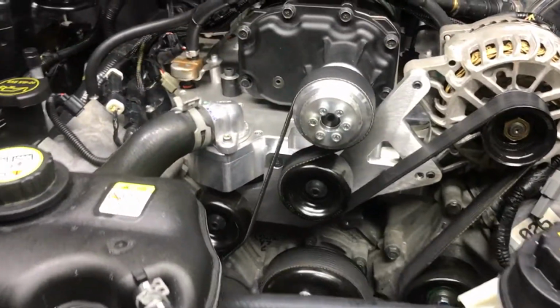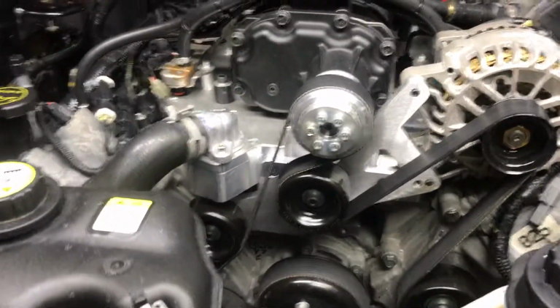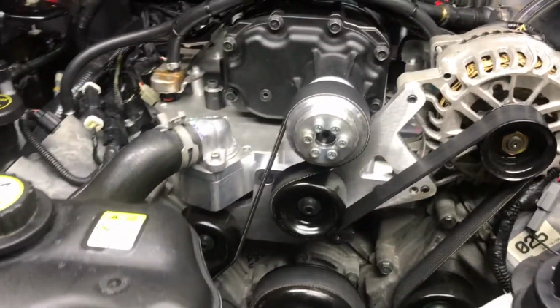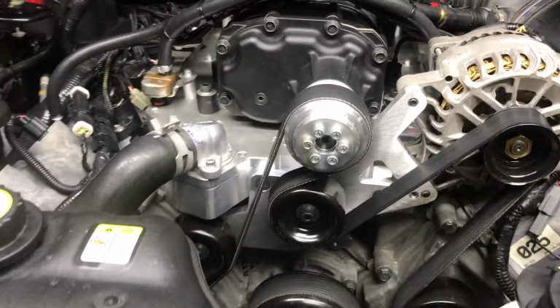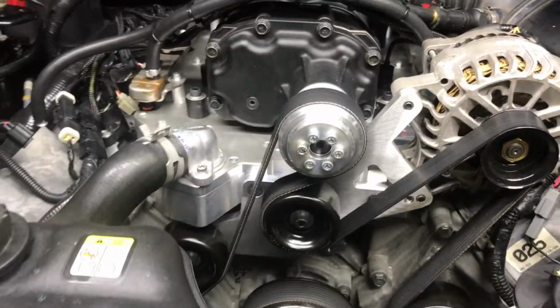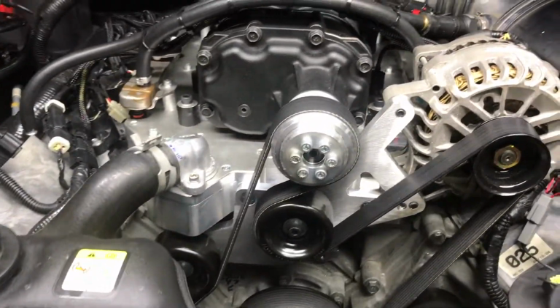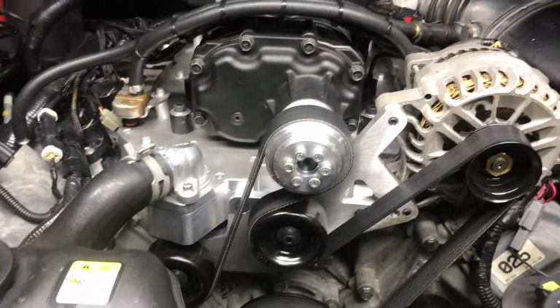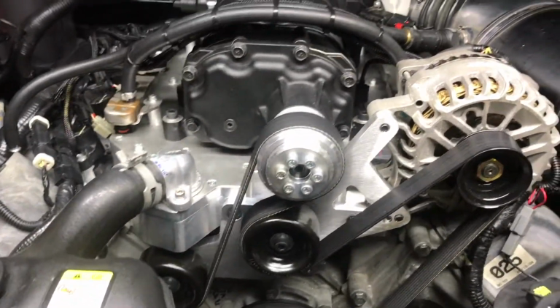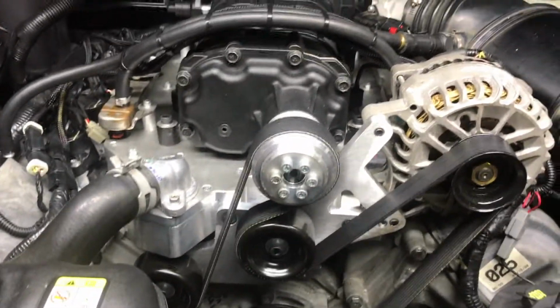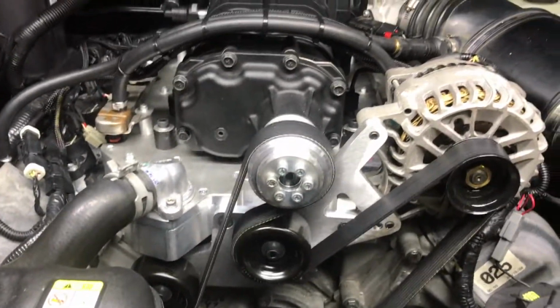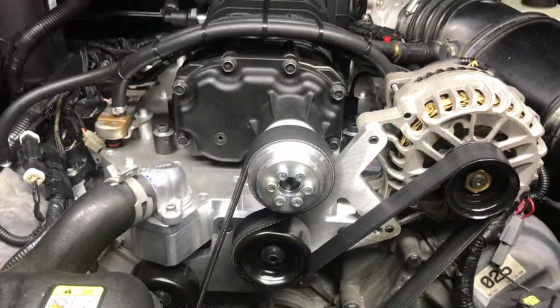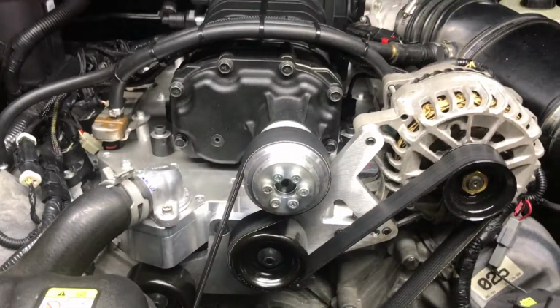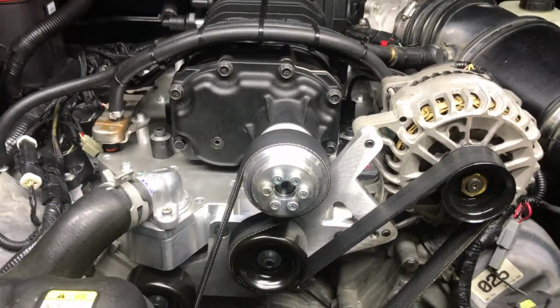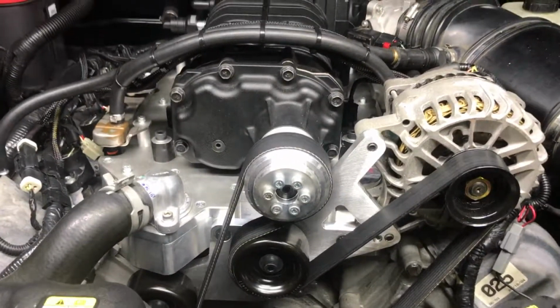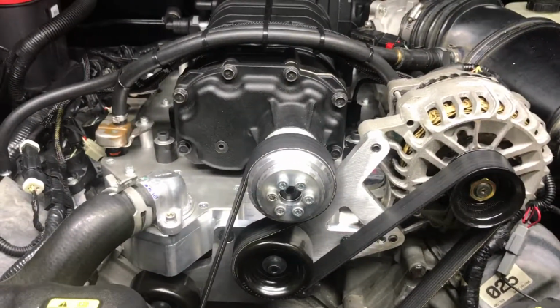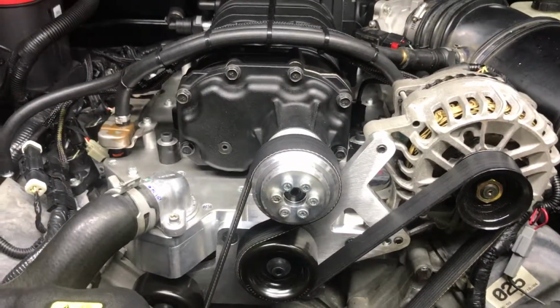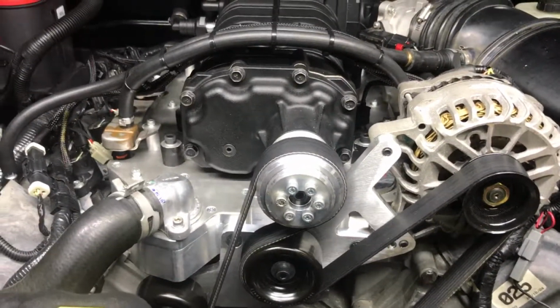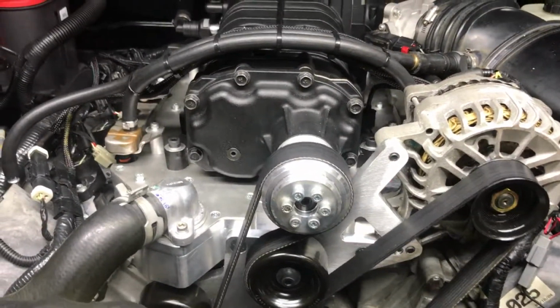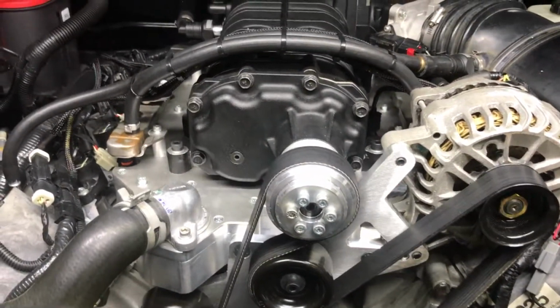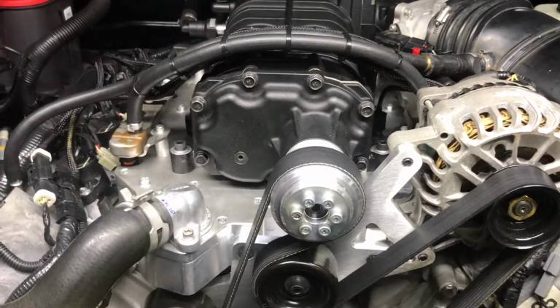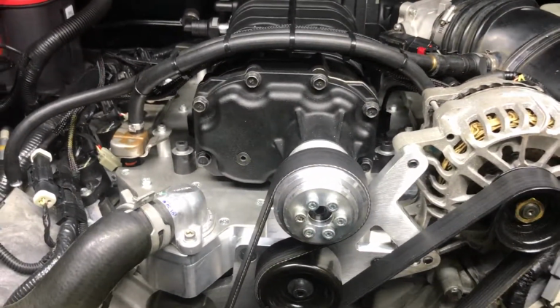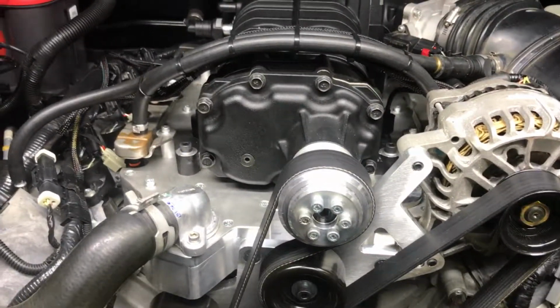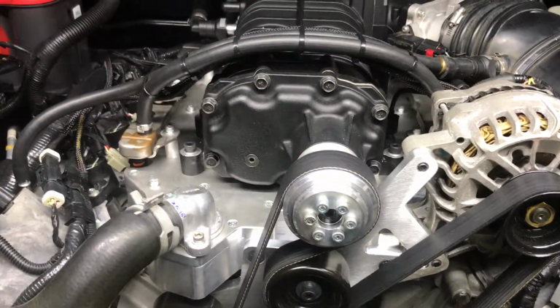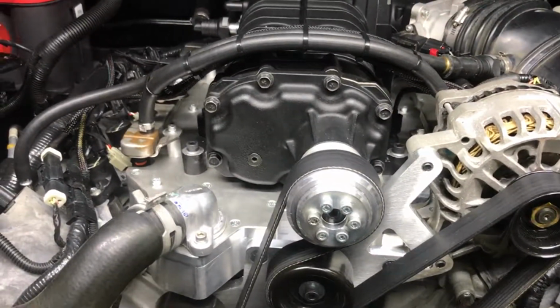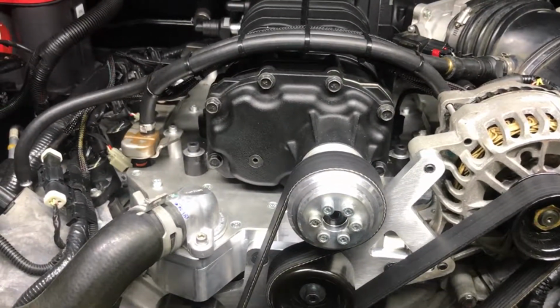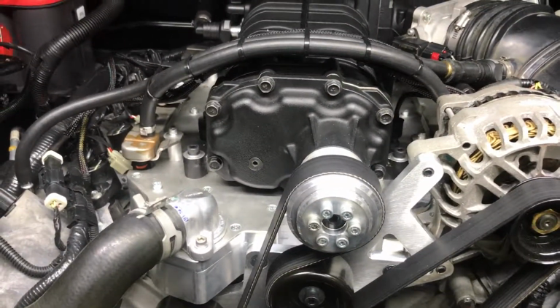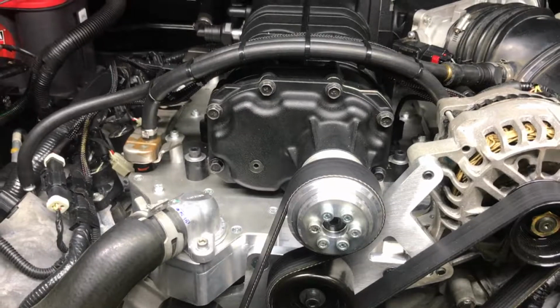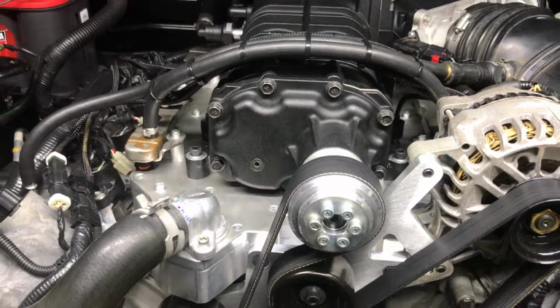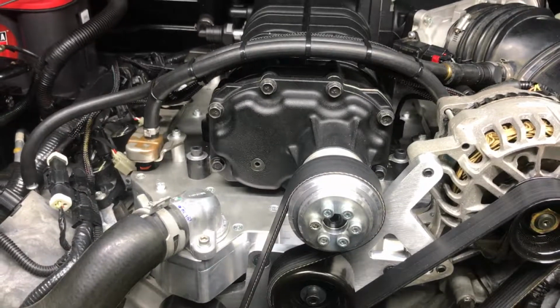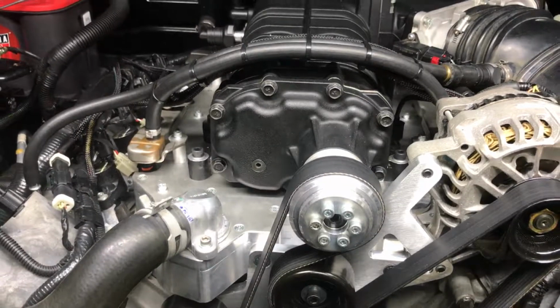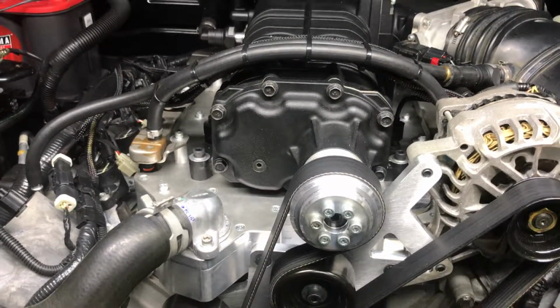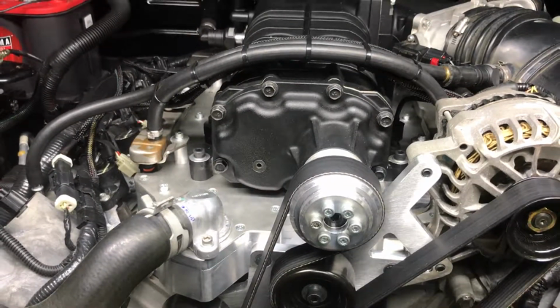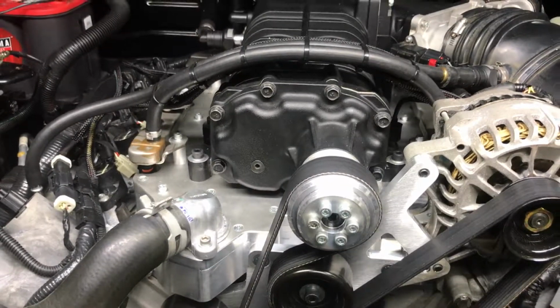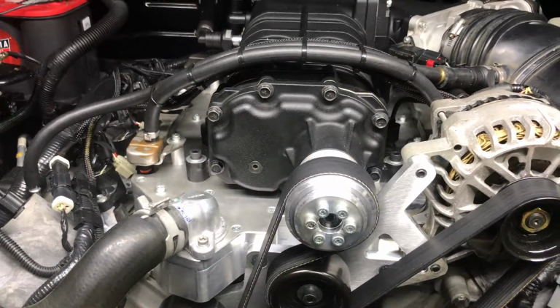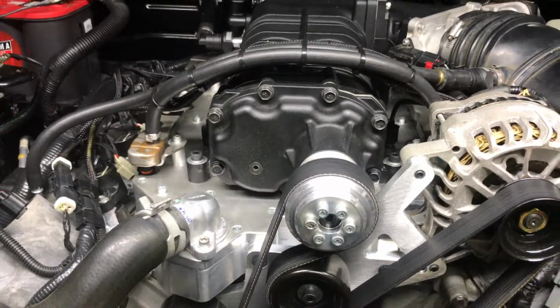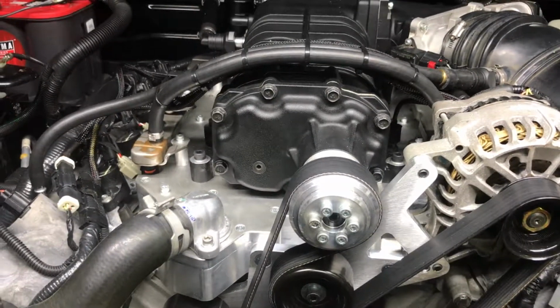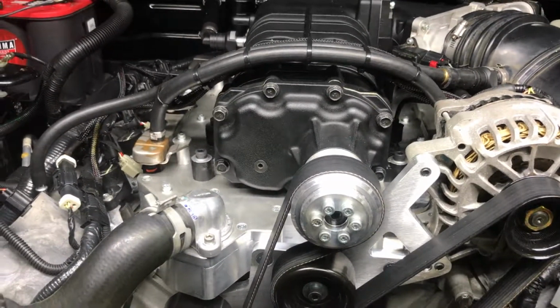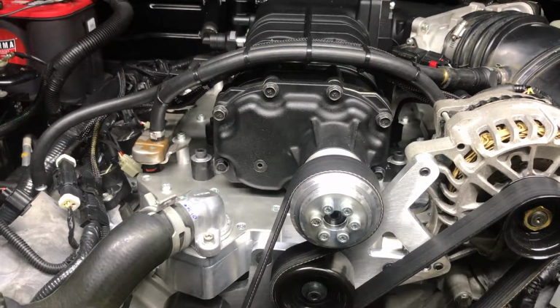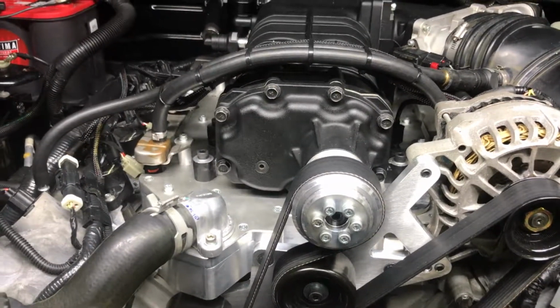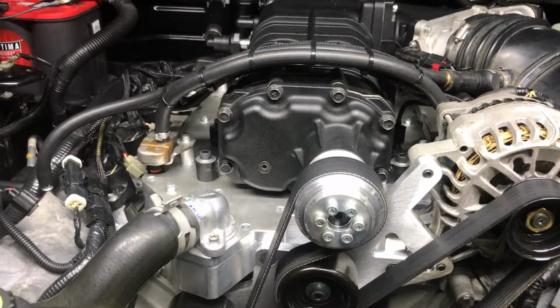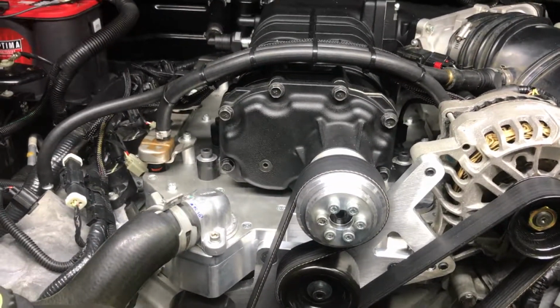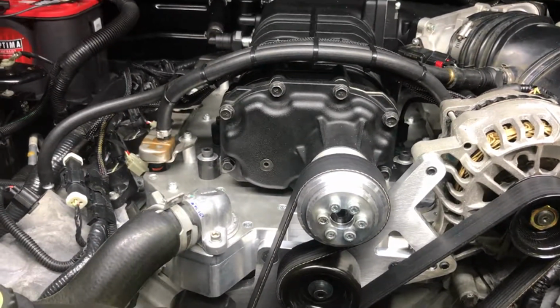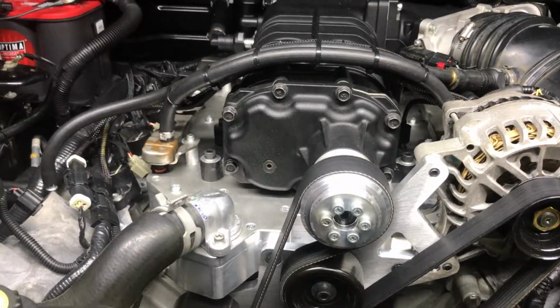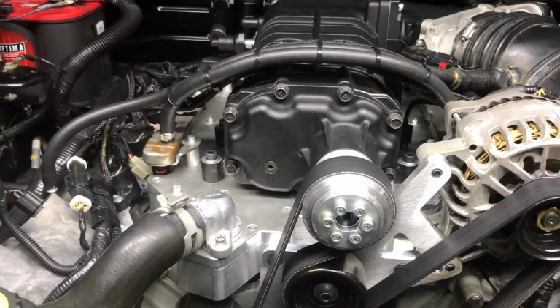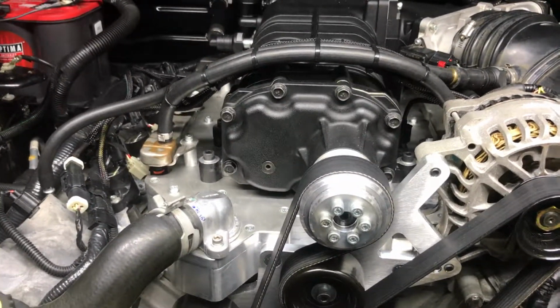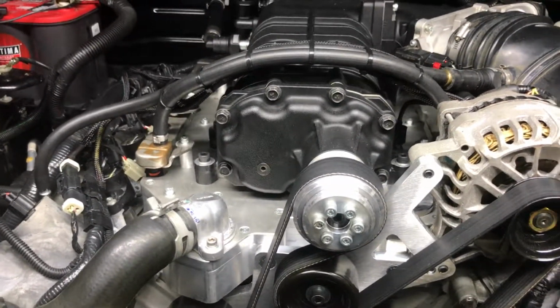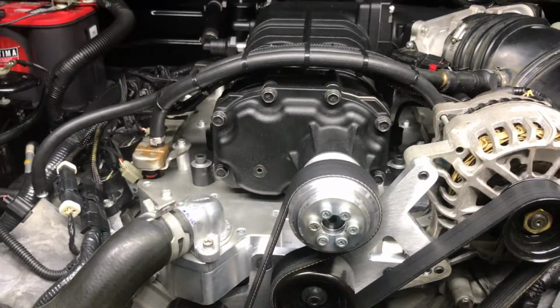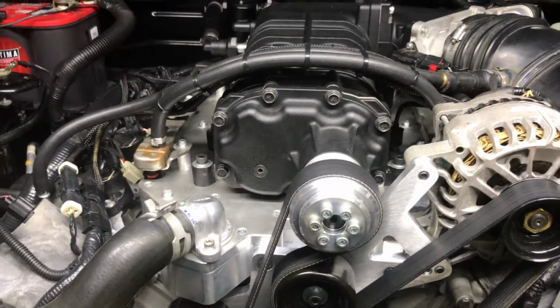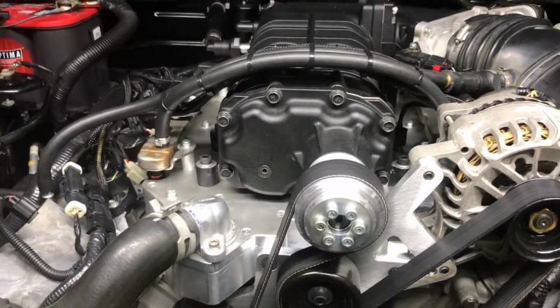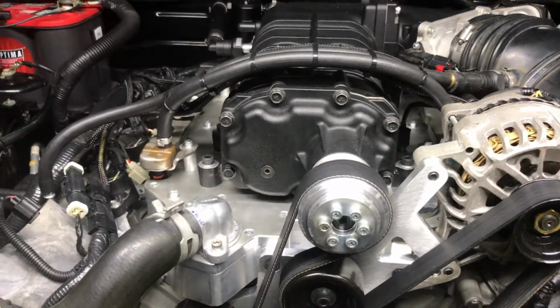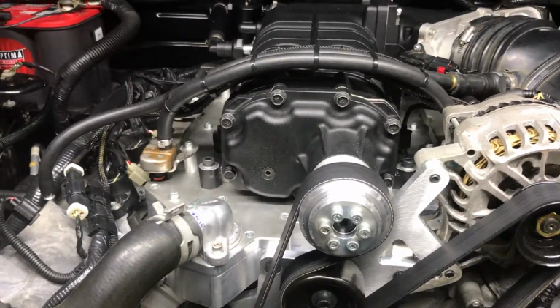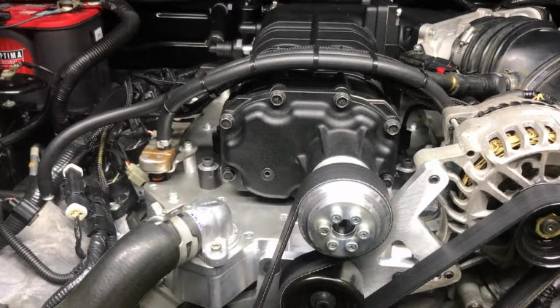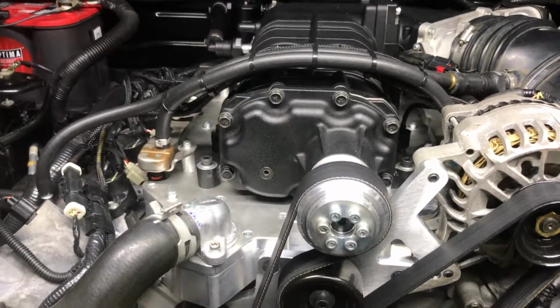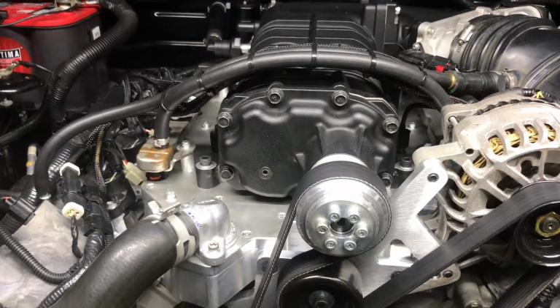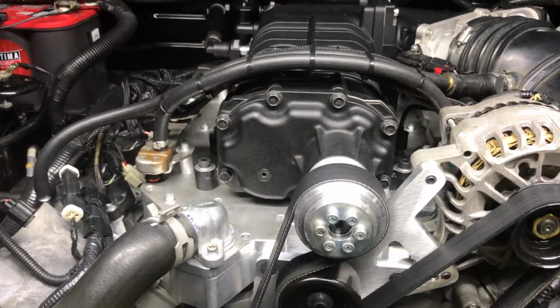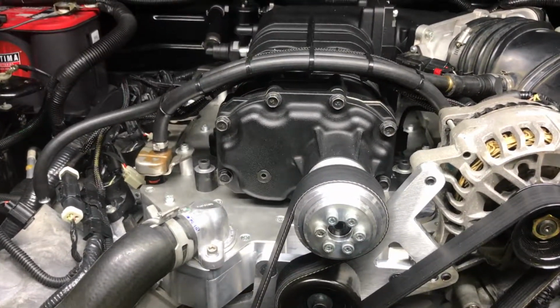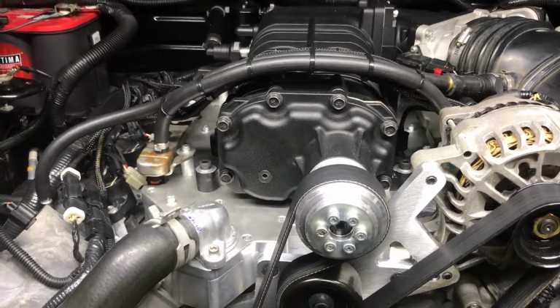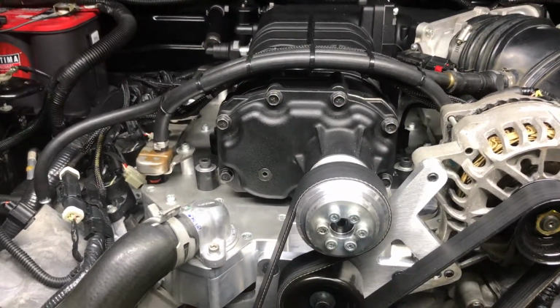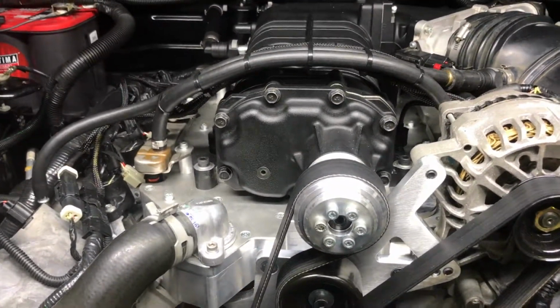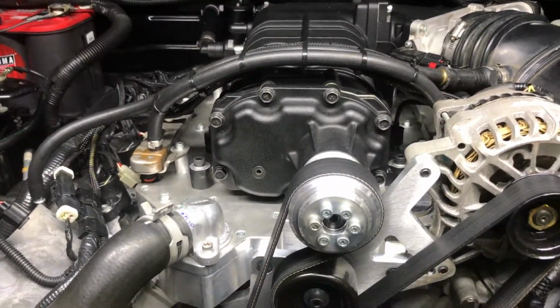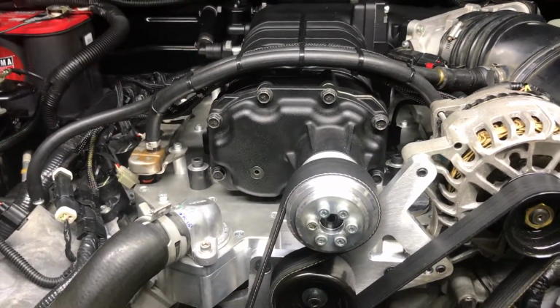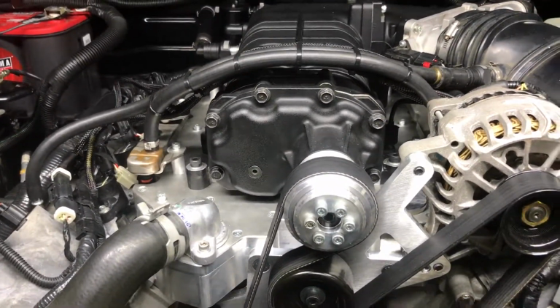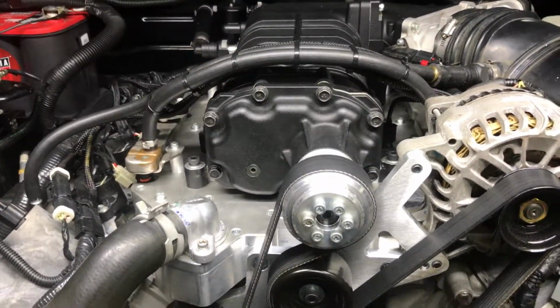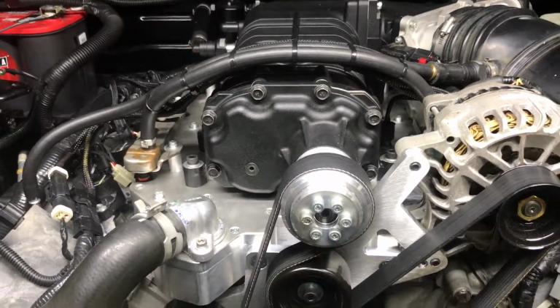When we were to crank it and not have any combustion inside, it would move air through the cylinders, suck air through the intake and shoot air out the exhaust.